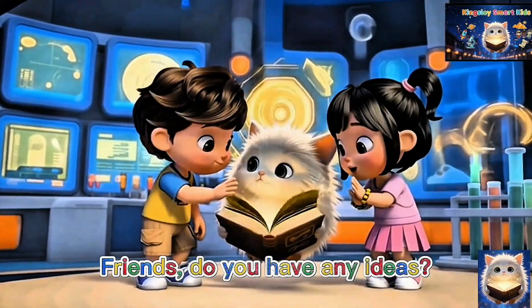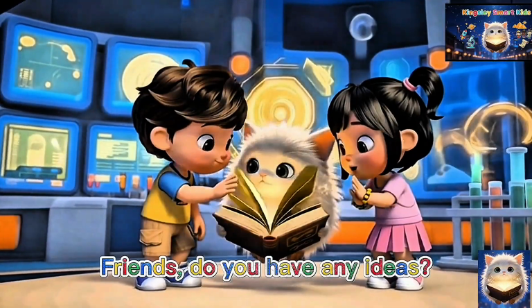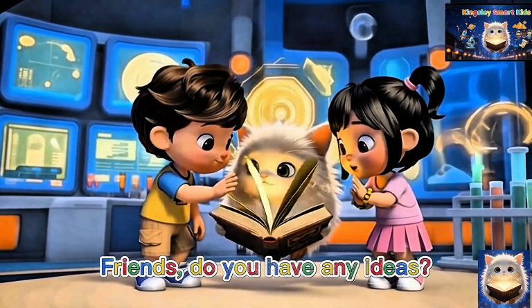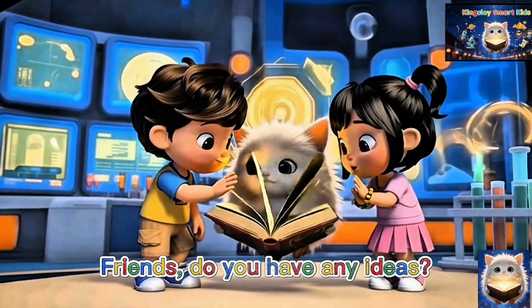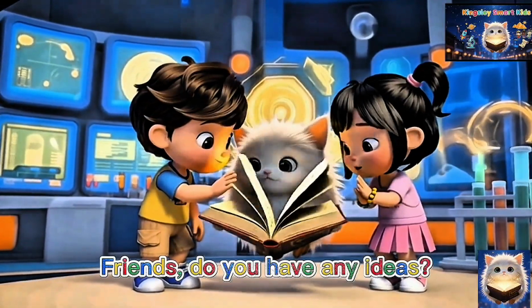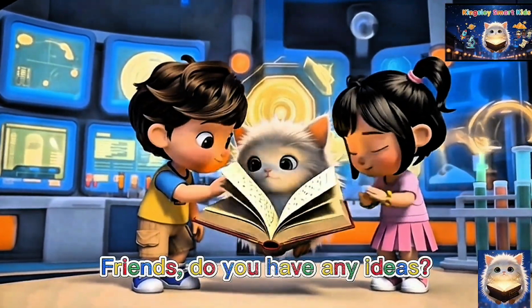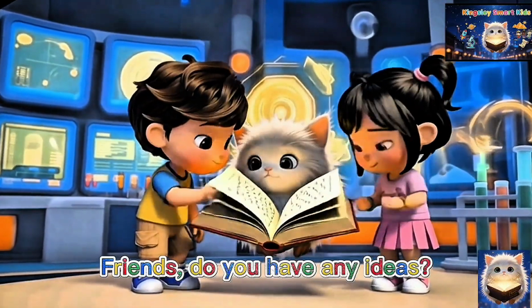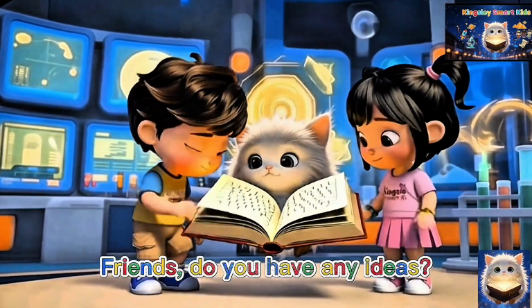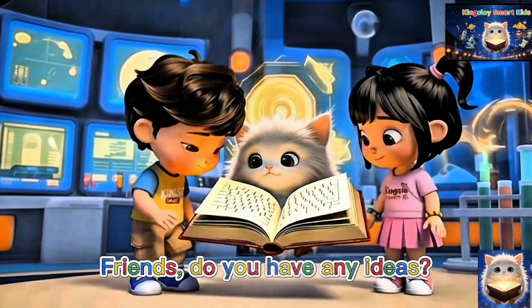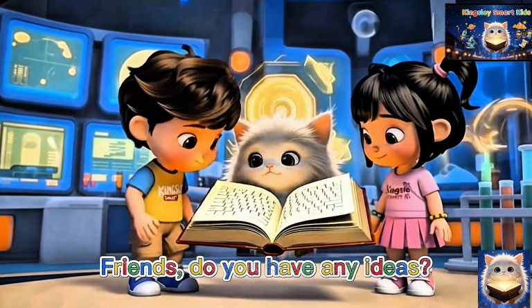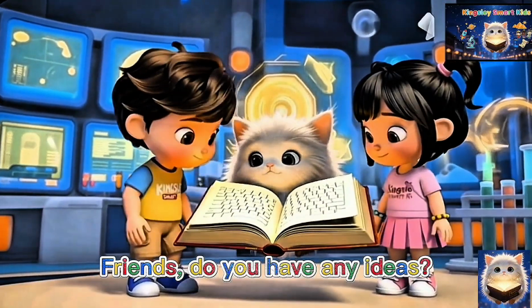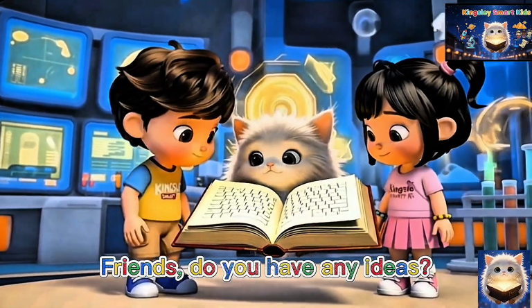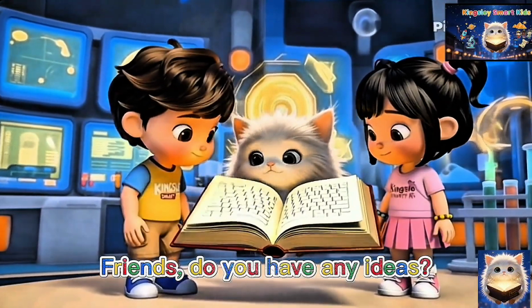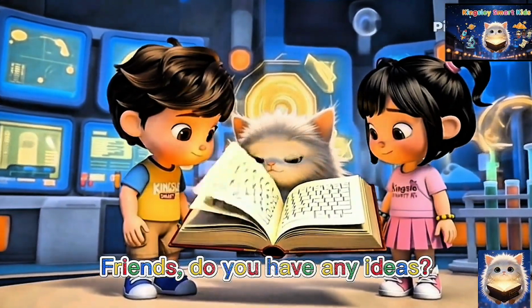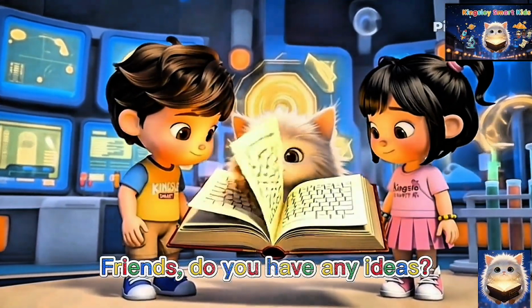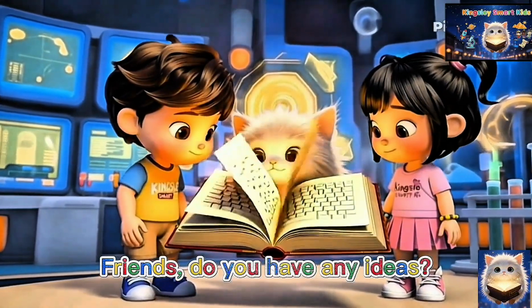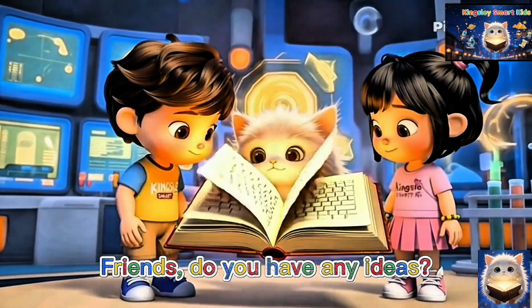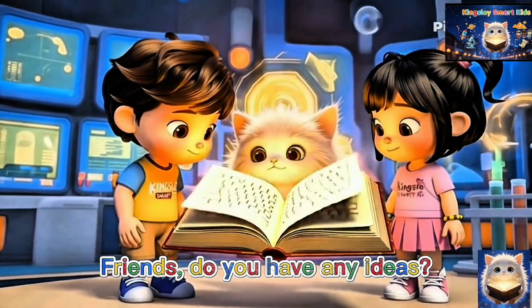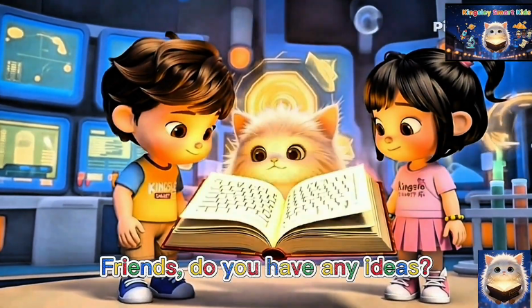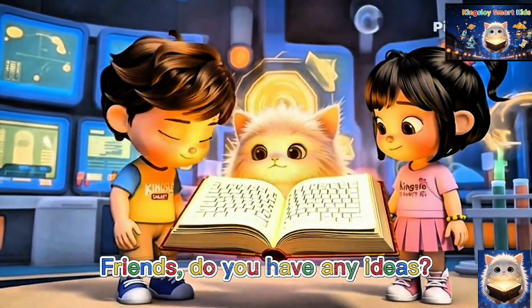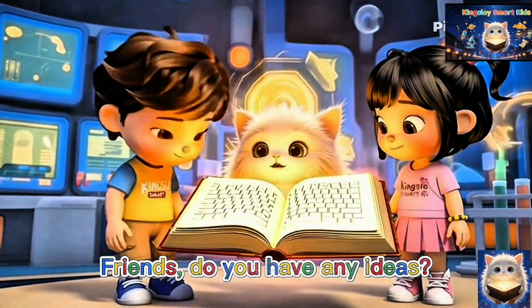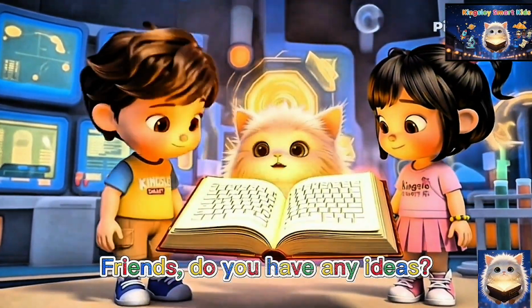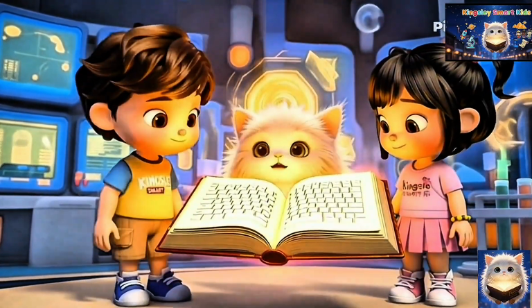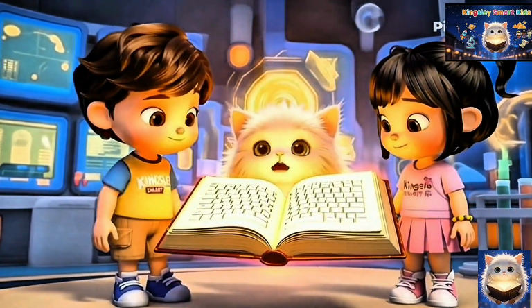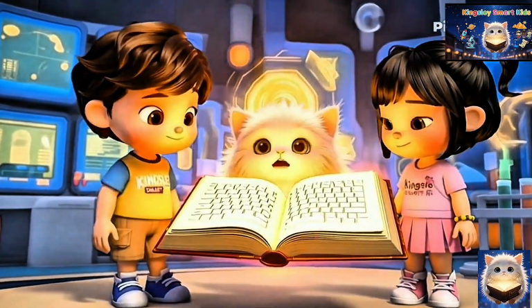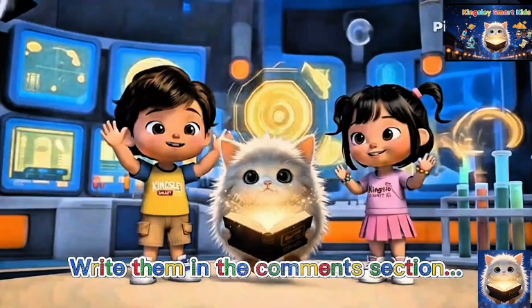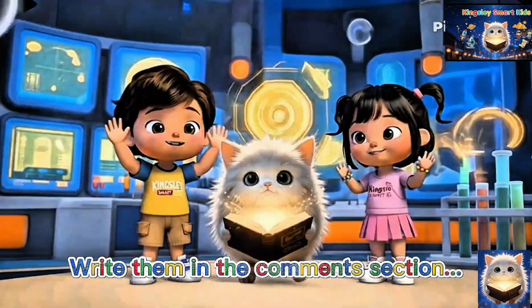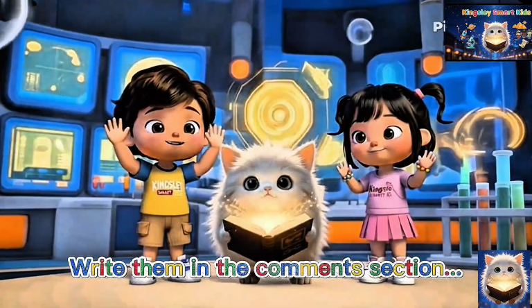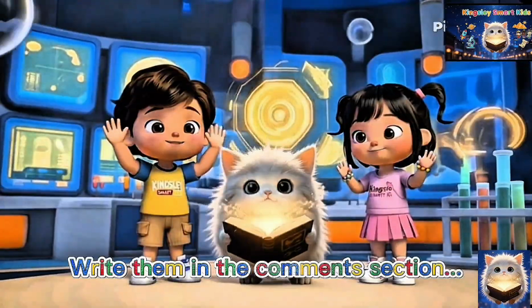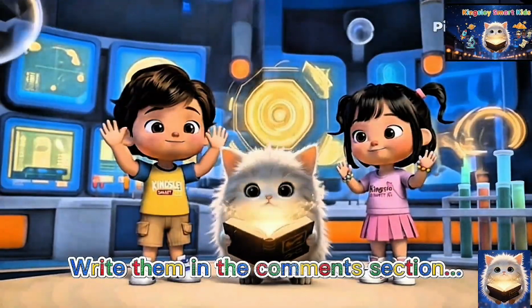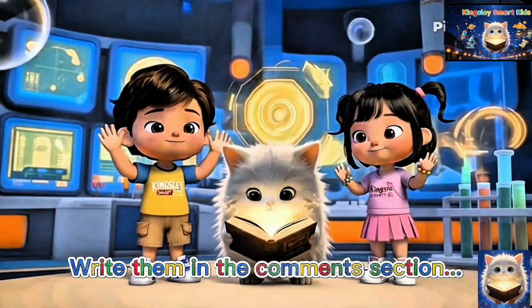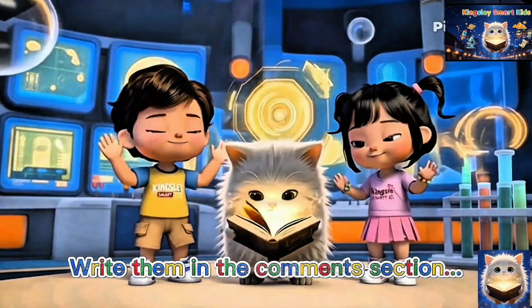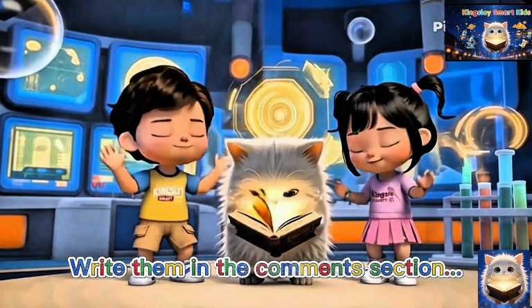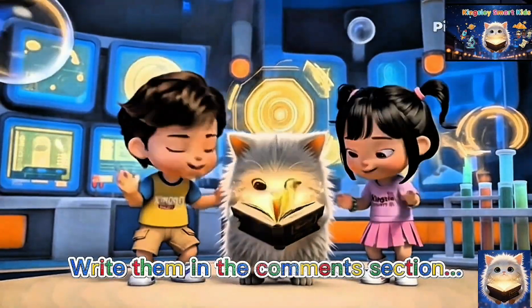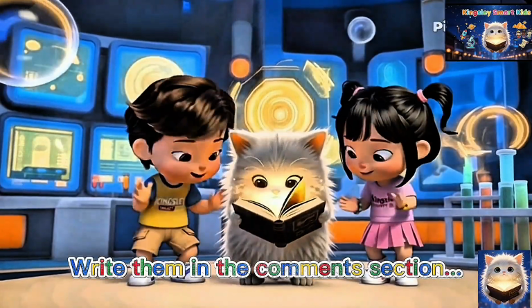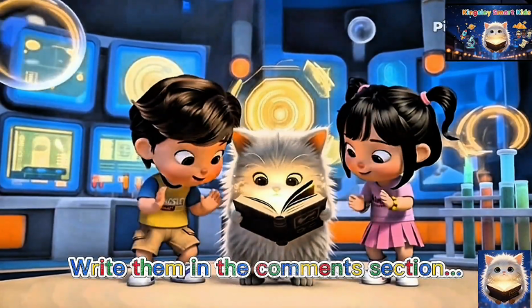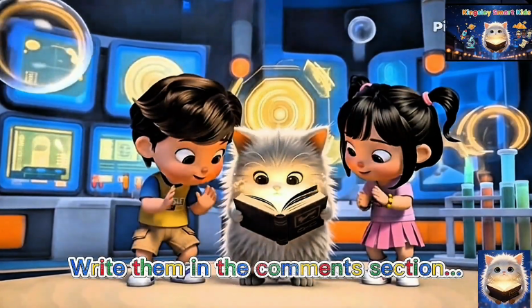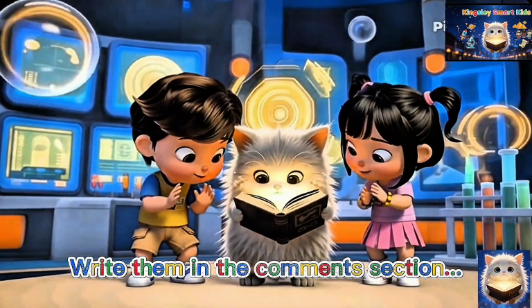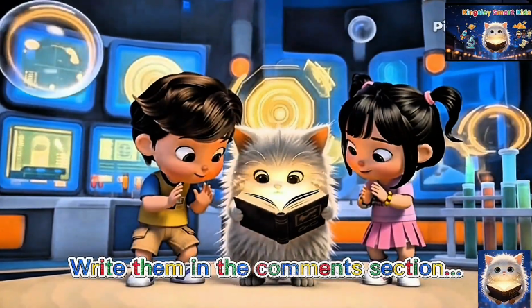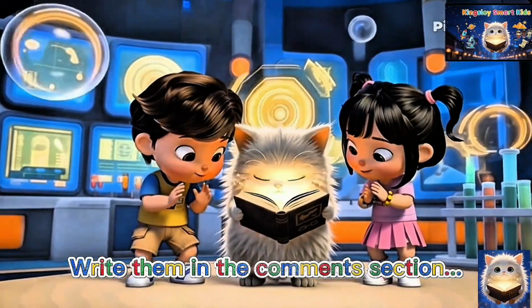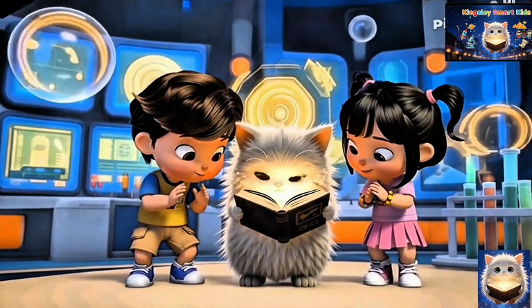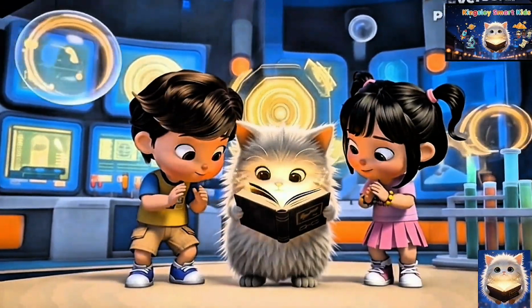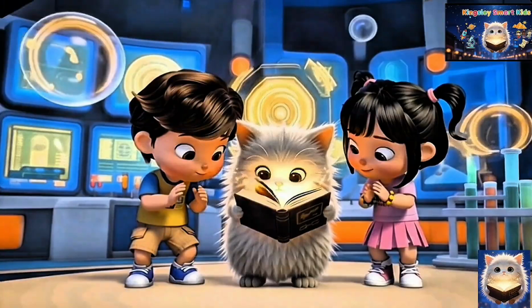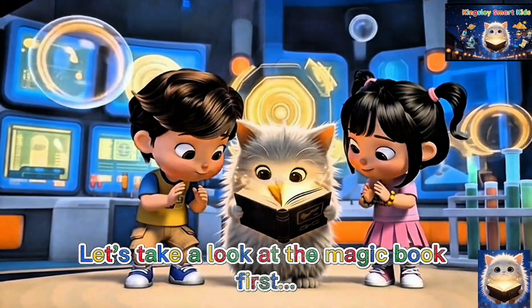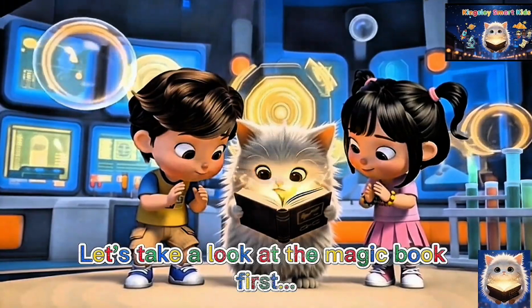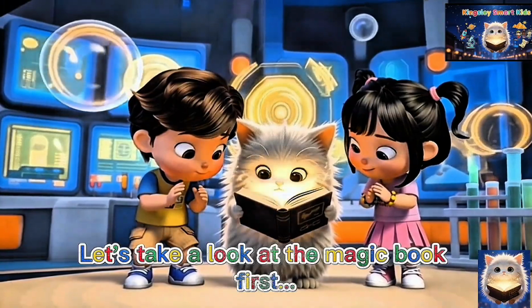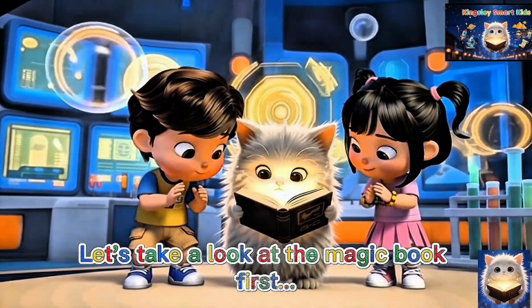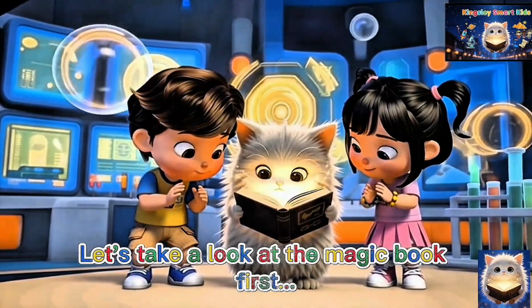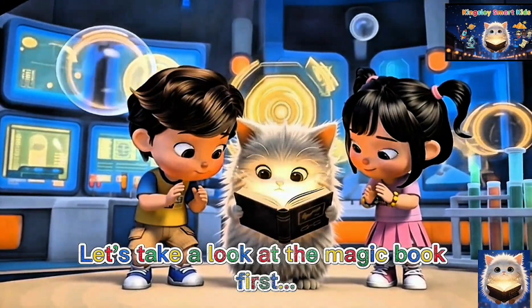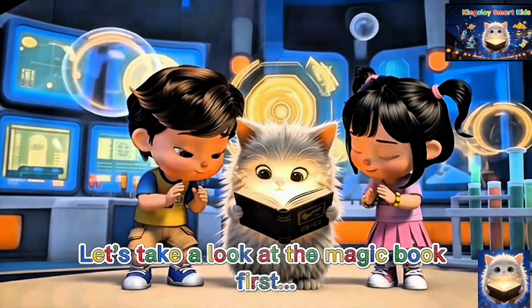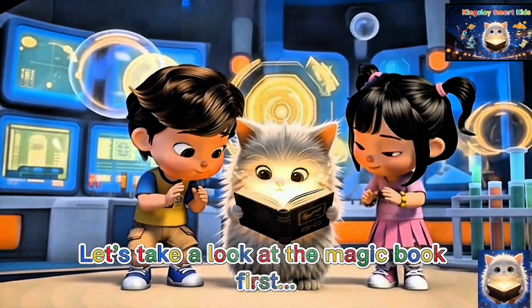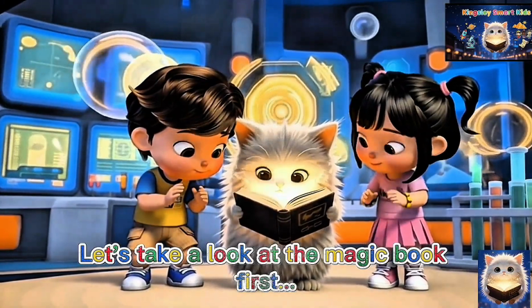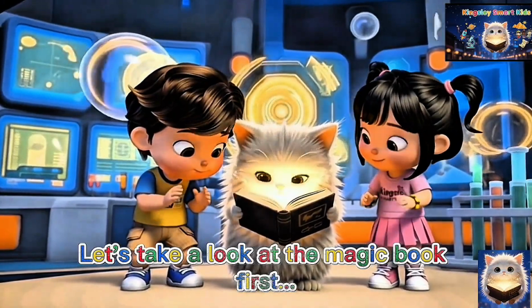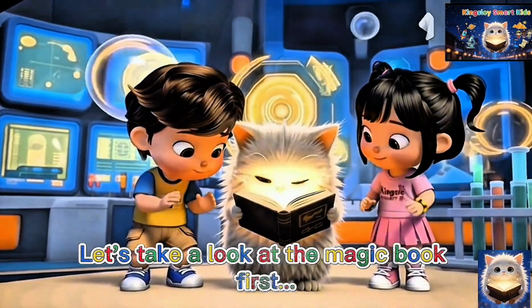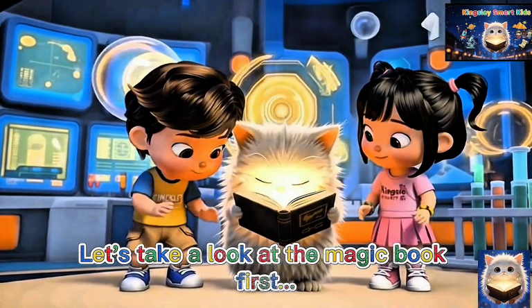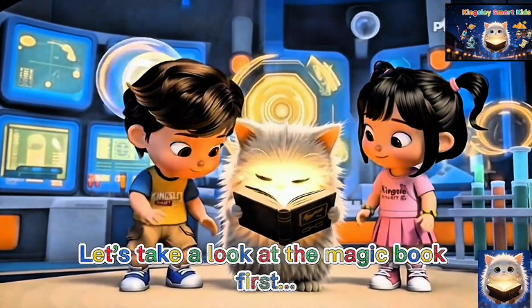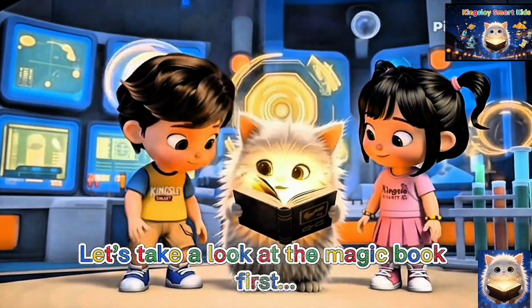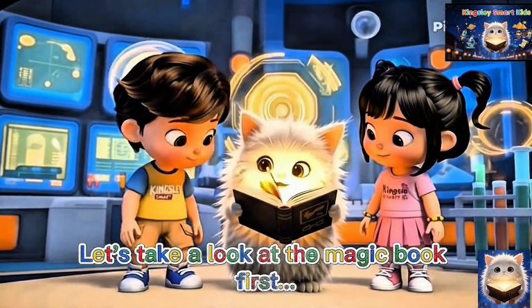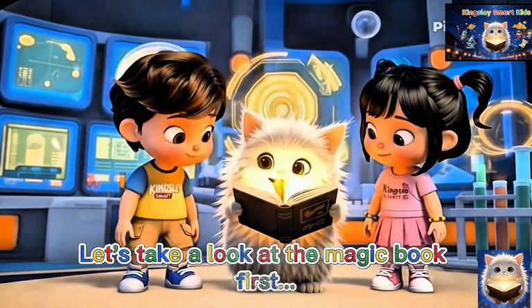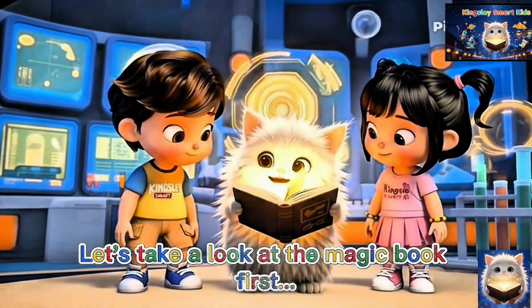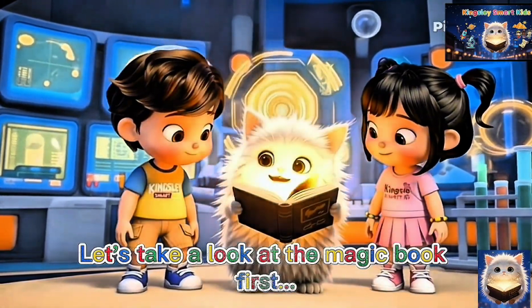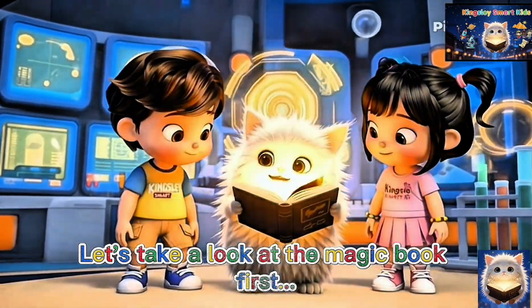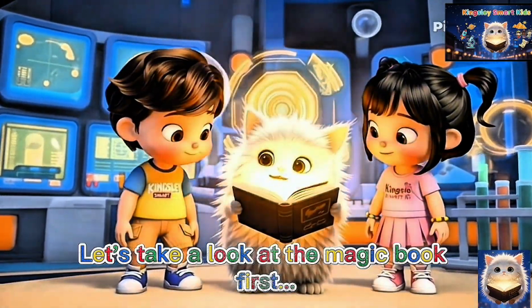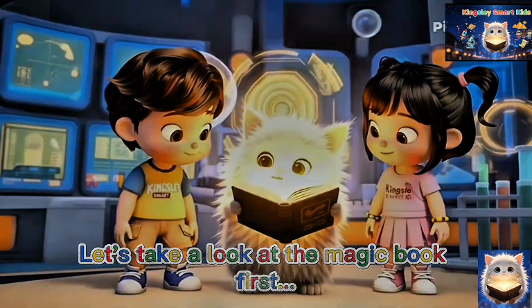Friends, do you have any ideas? Write them in the comments section. Let's take a look at the magic book first.